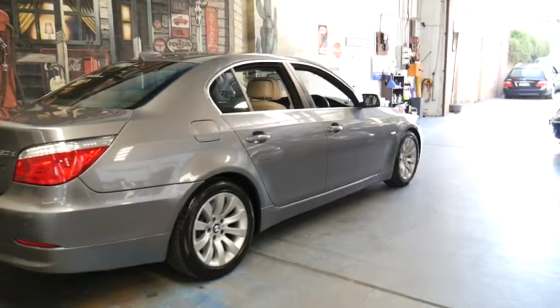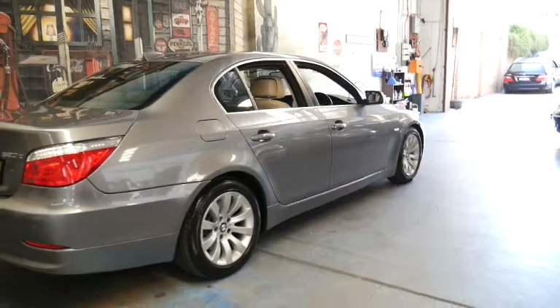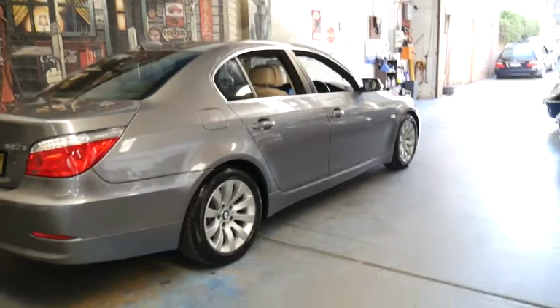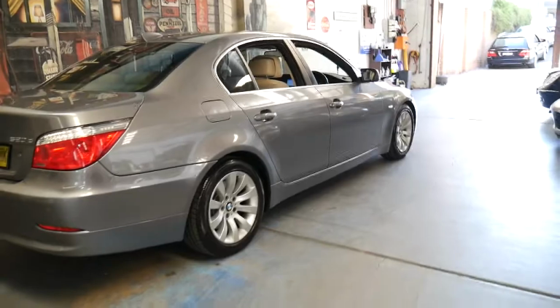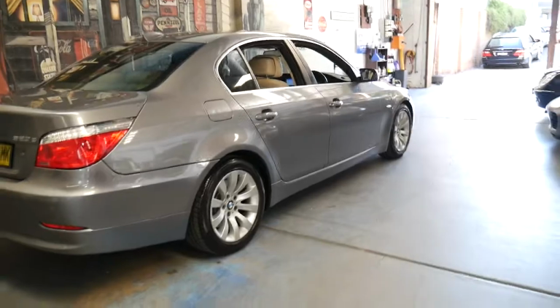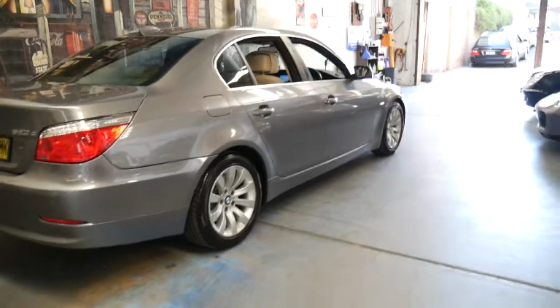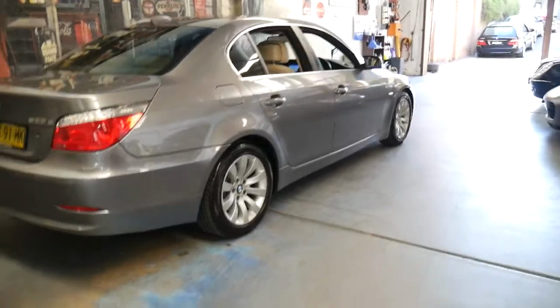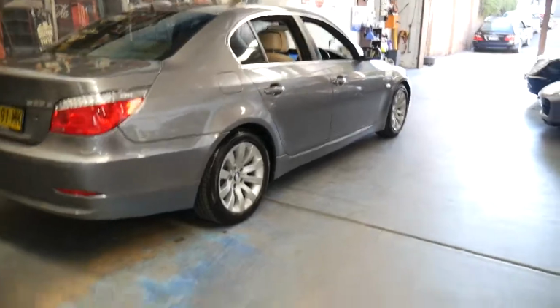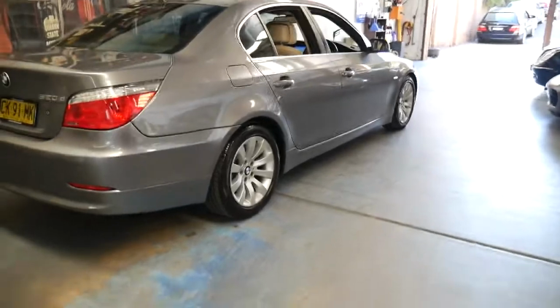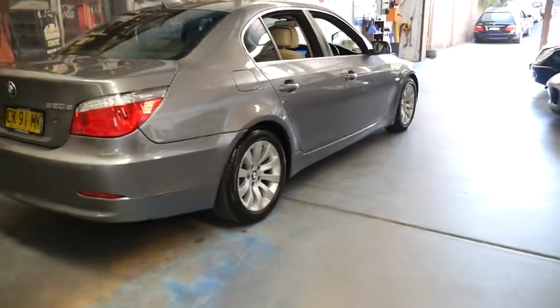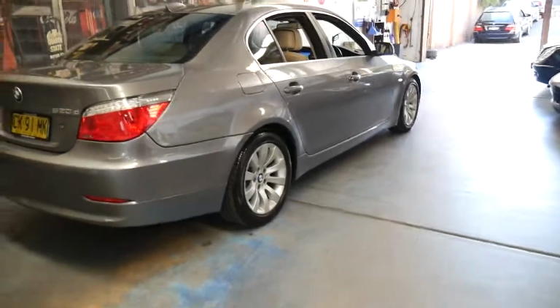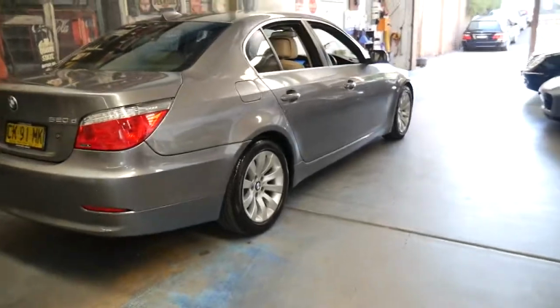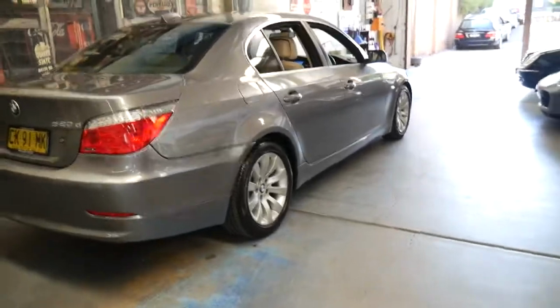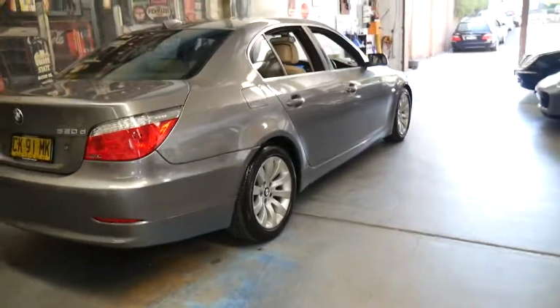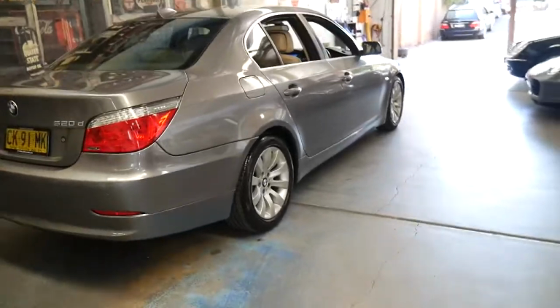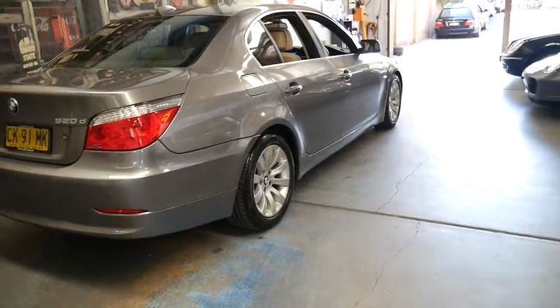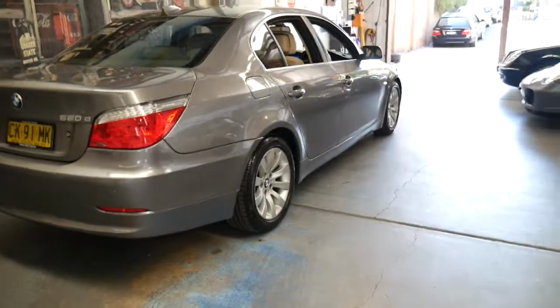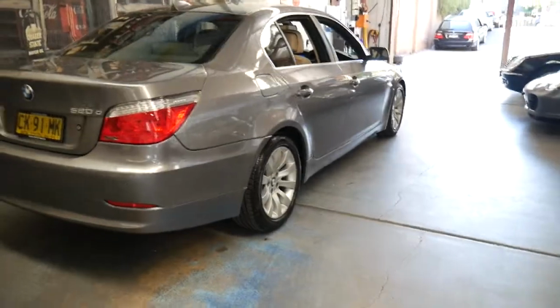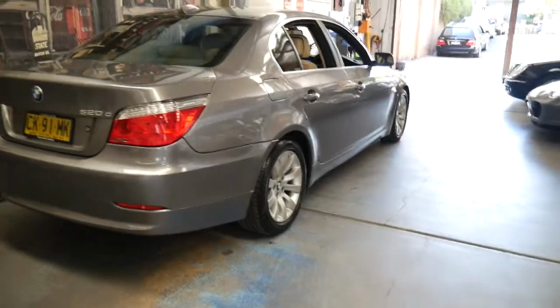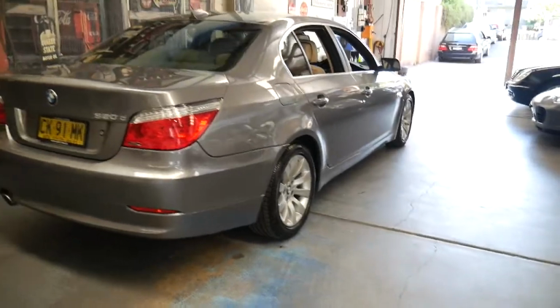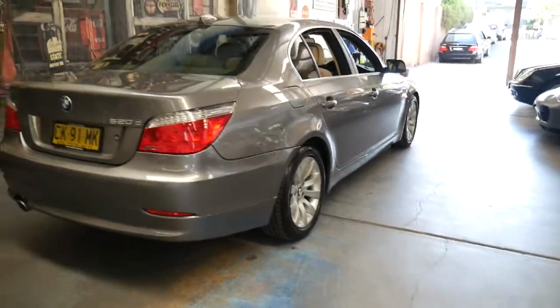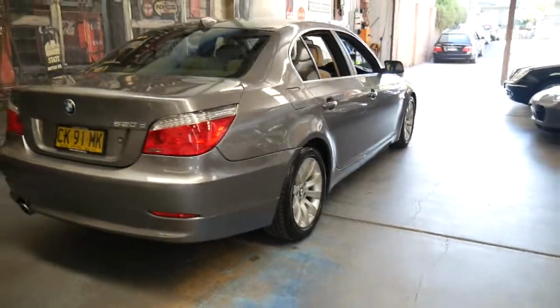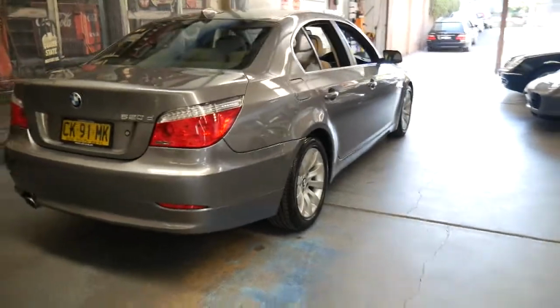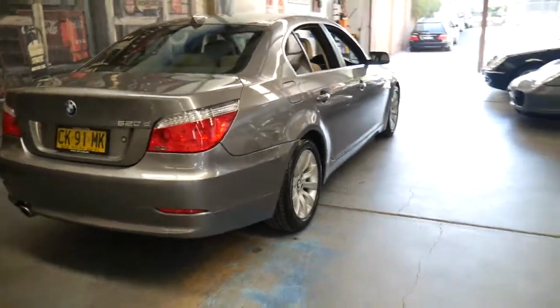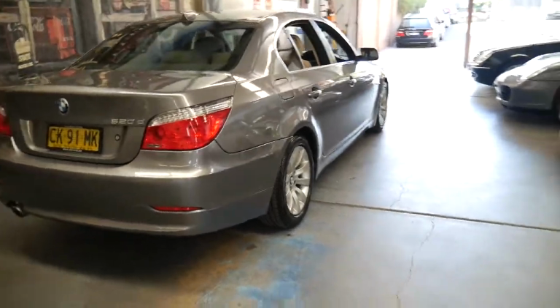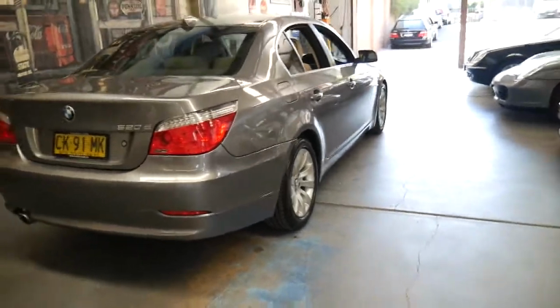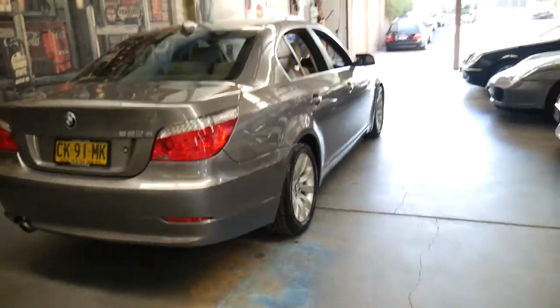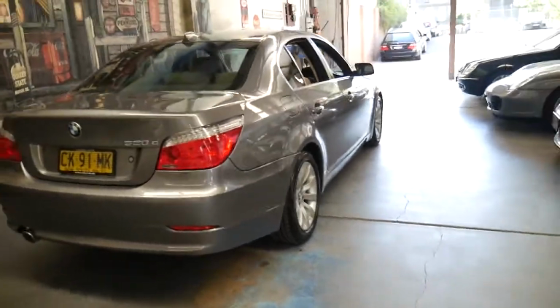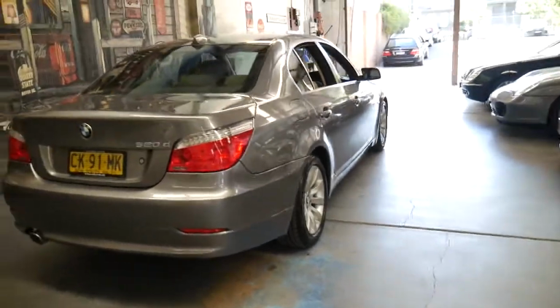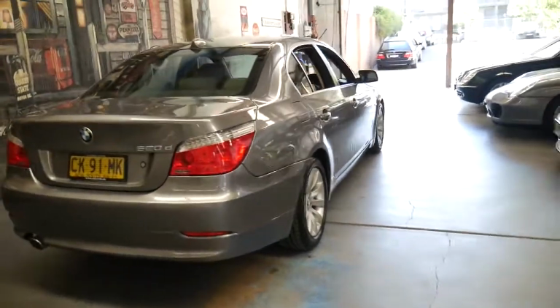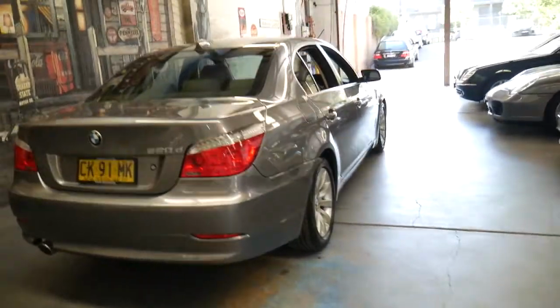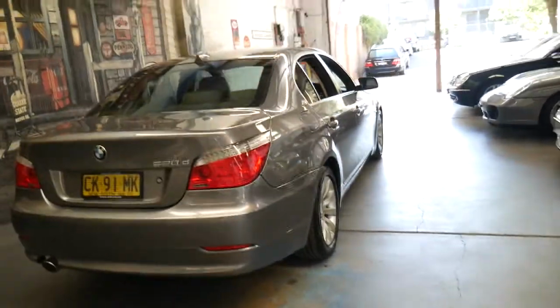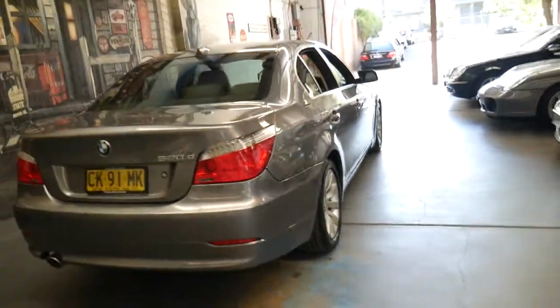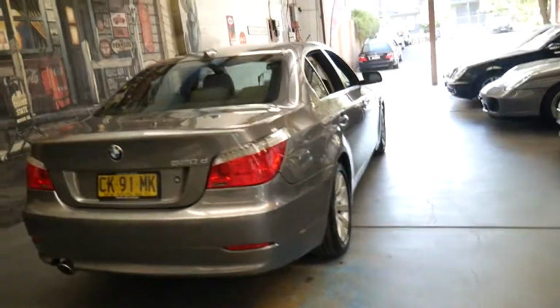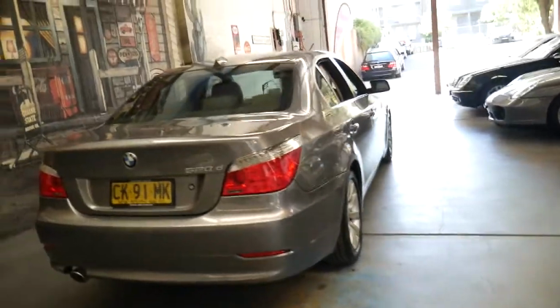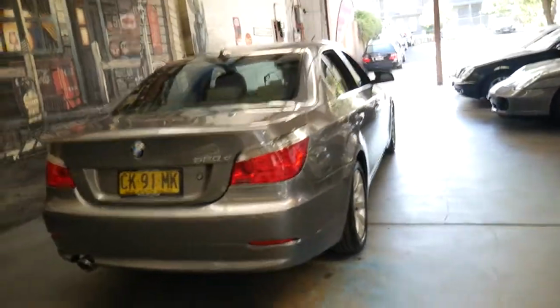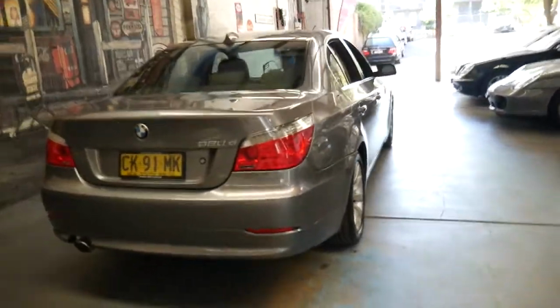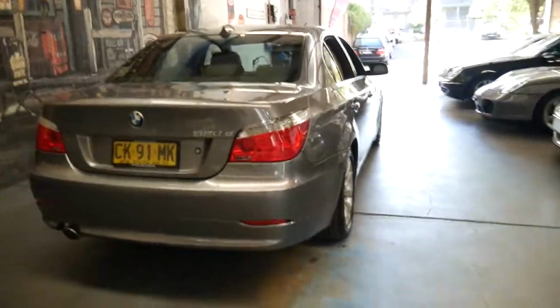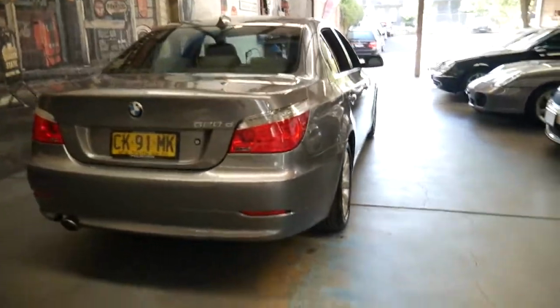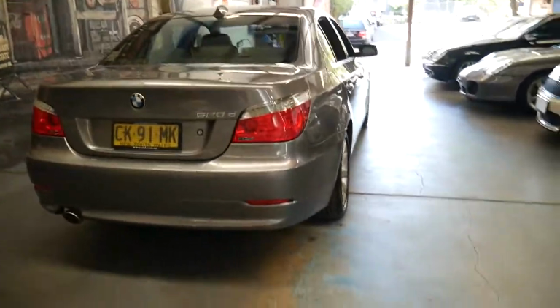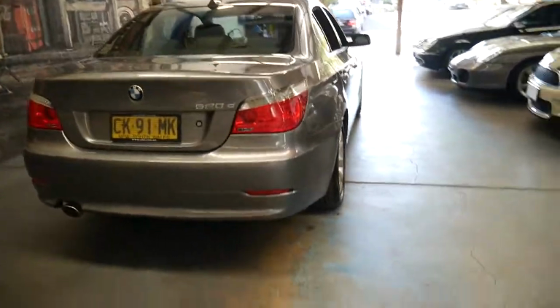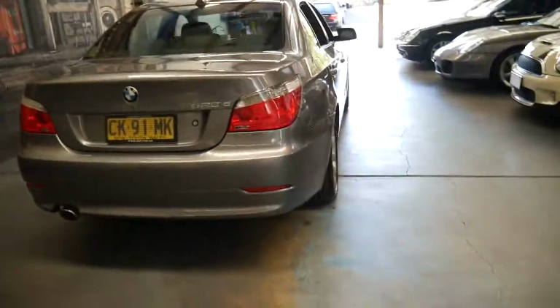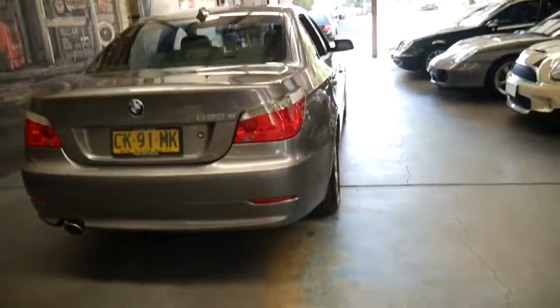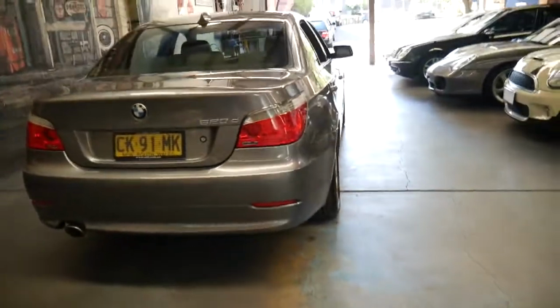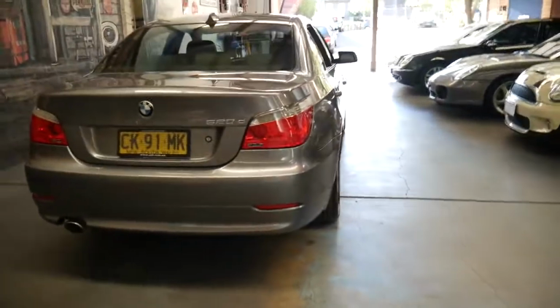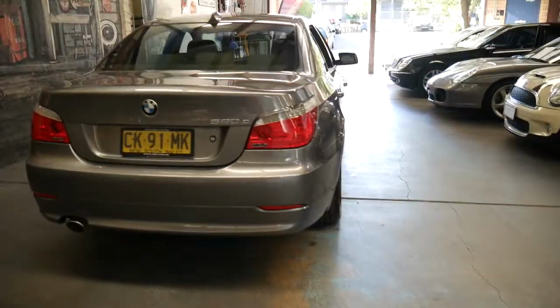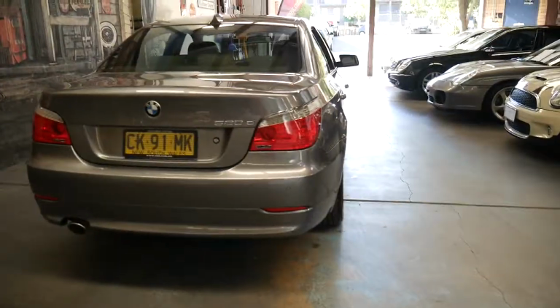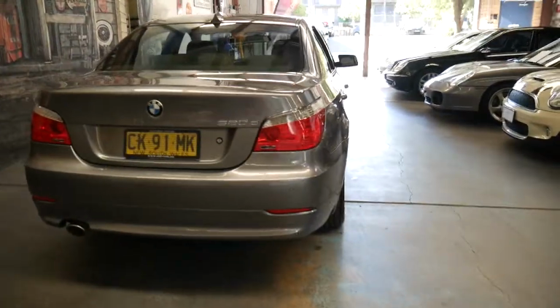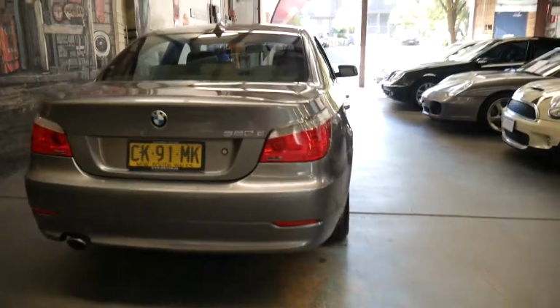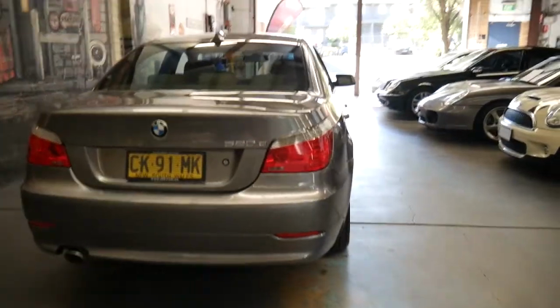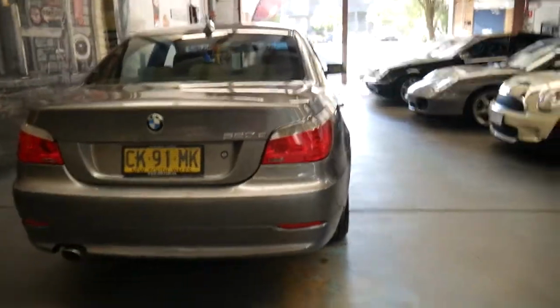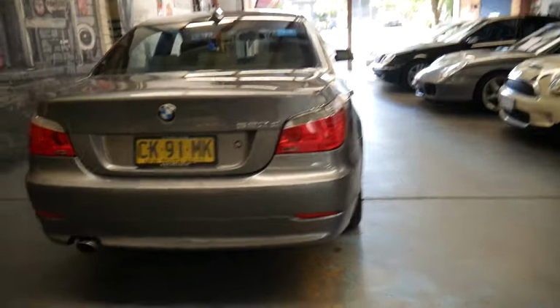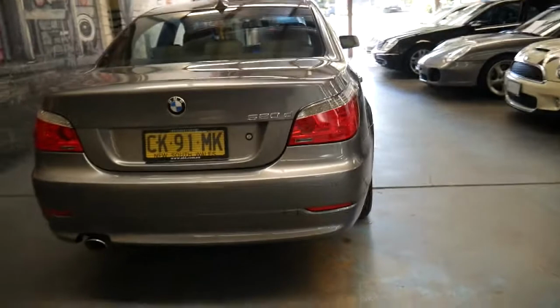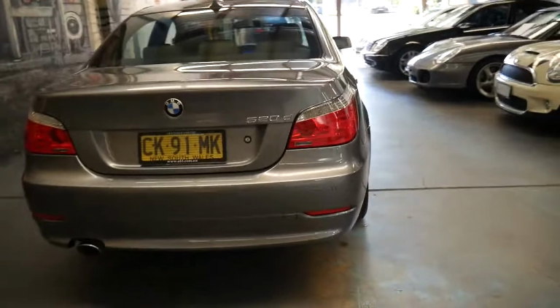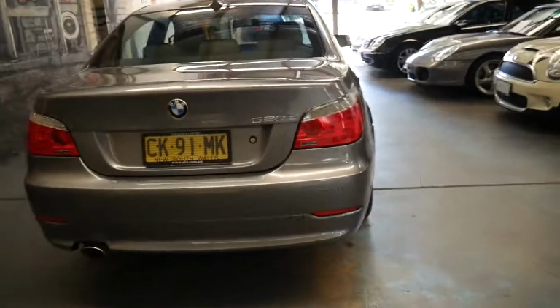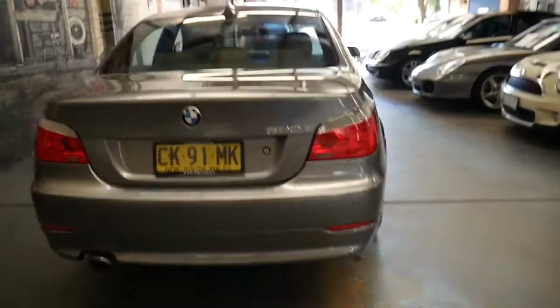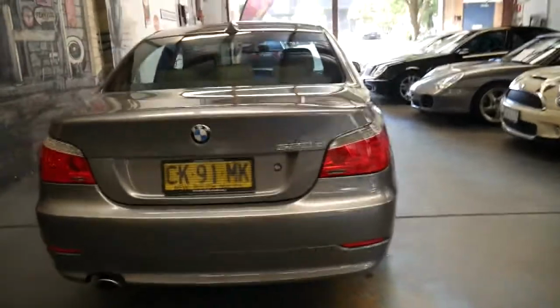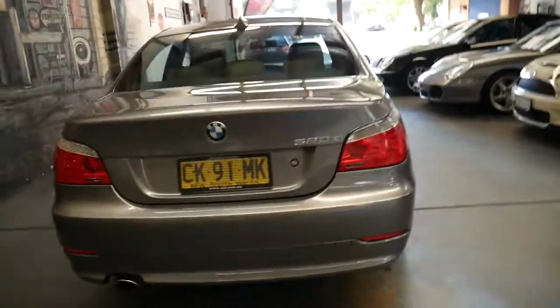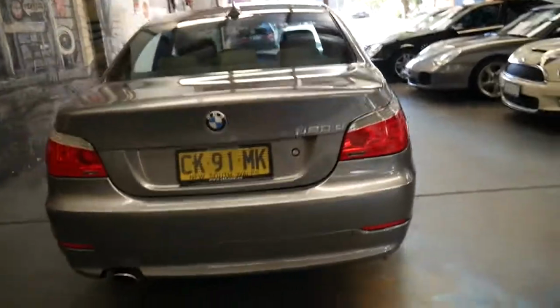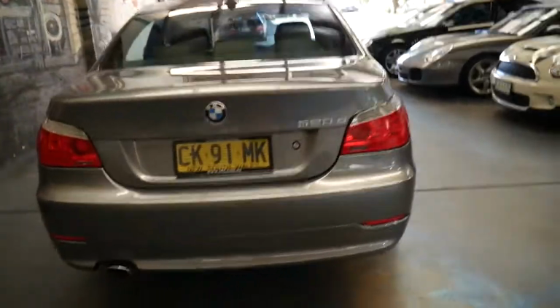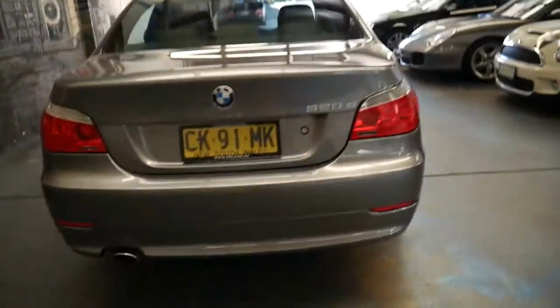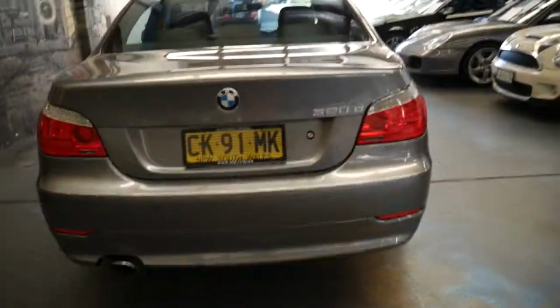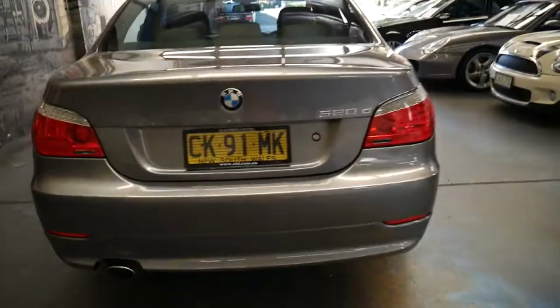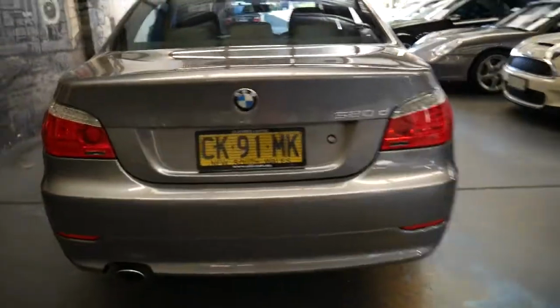It's also got front and rear parking sensors, and the service history is impeccable. In fact, we're going to have a look at that now.